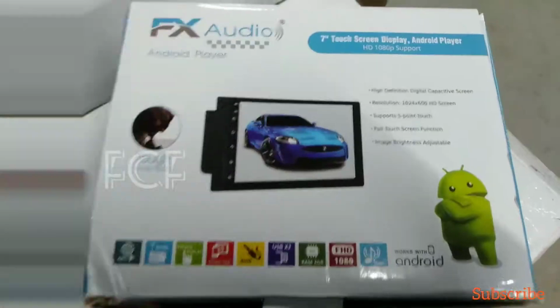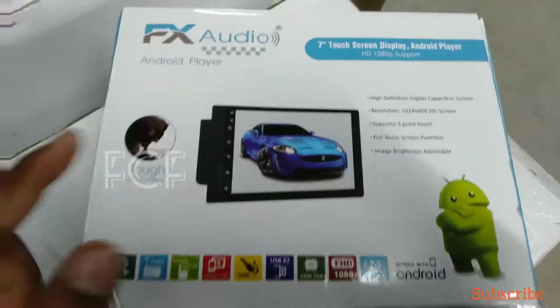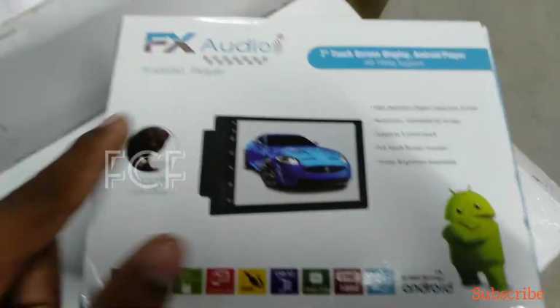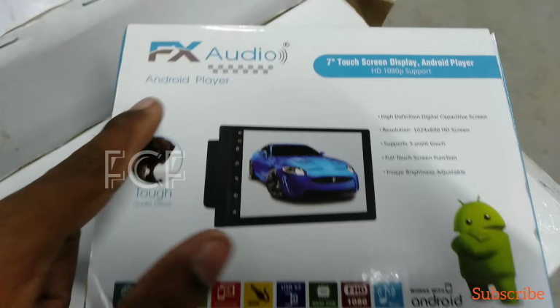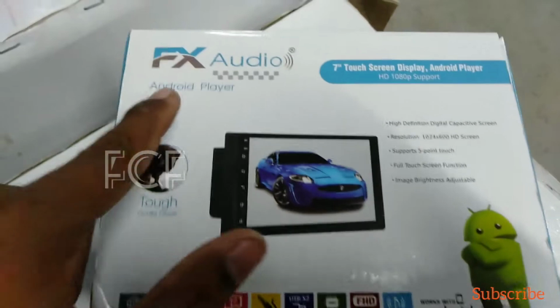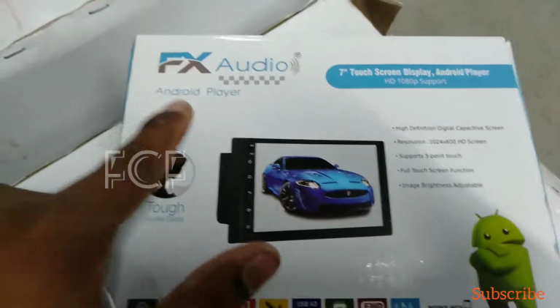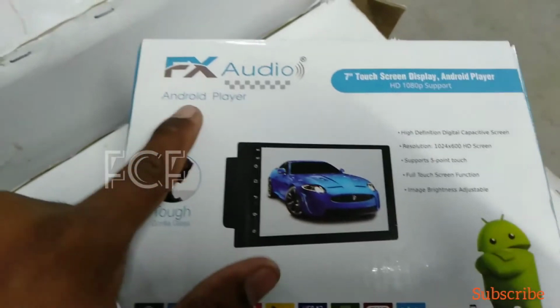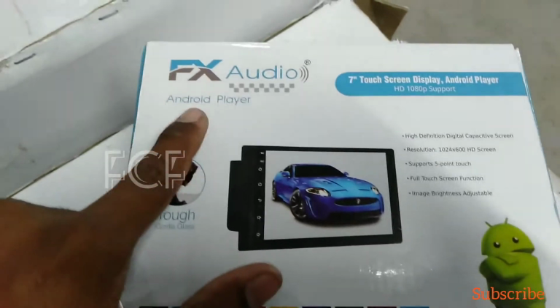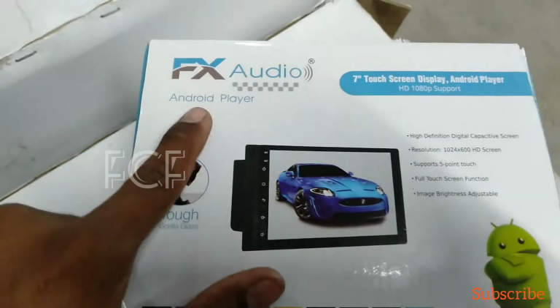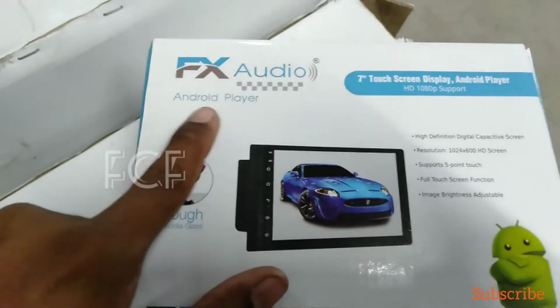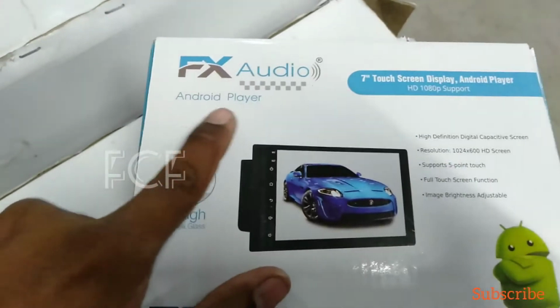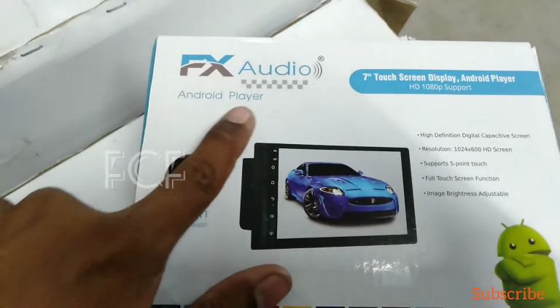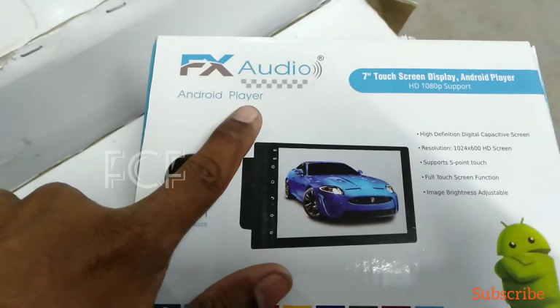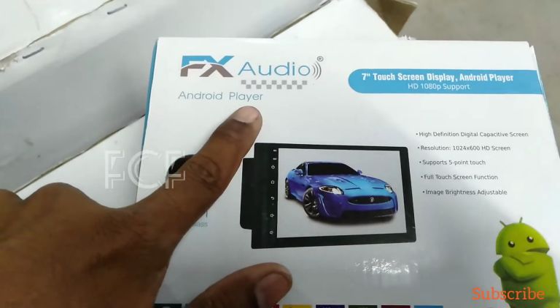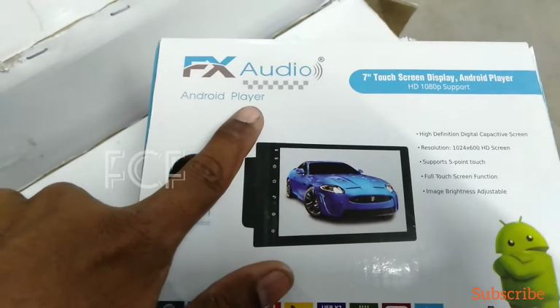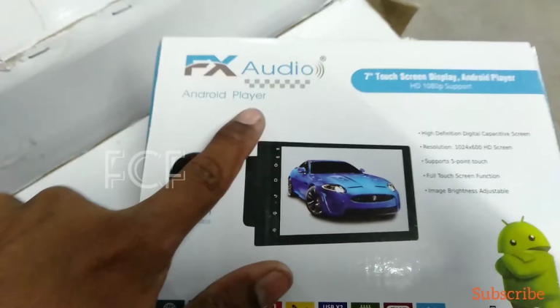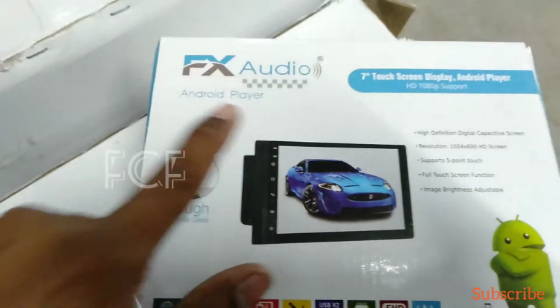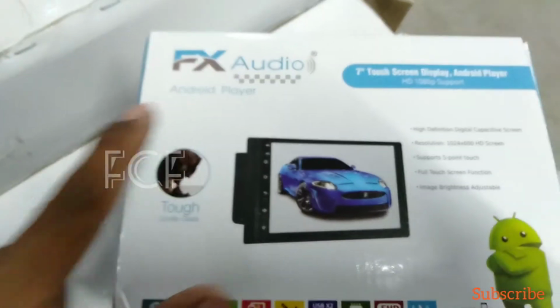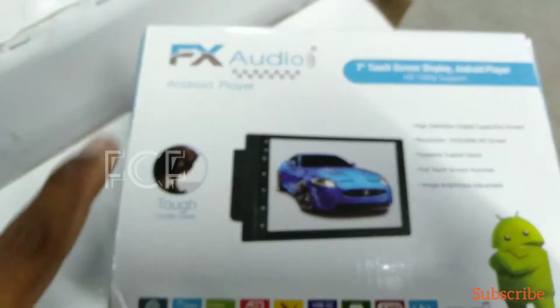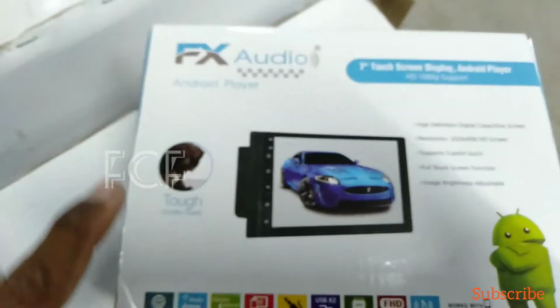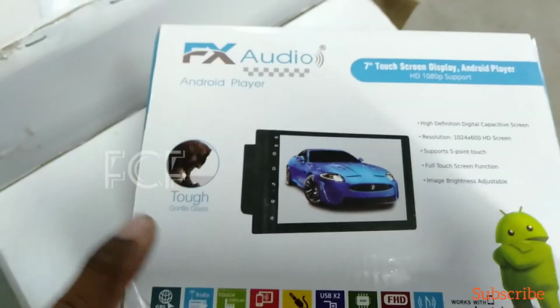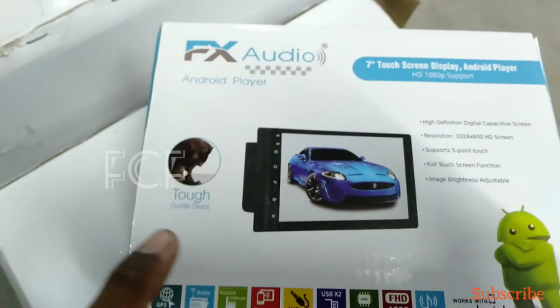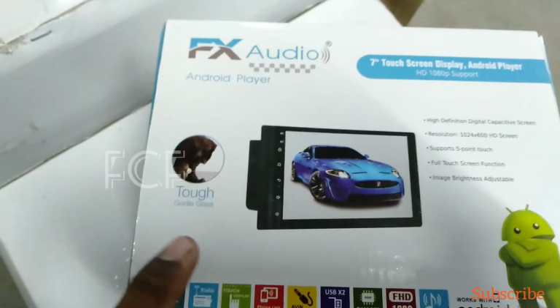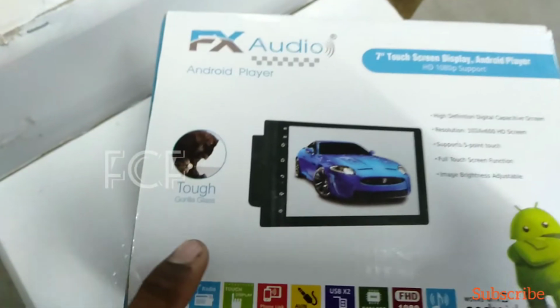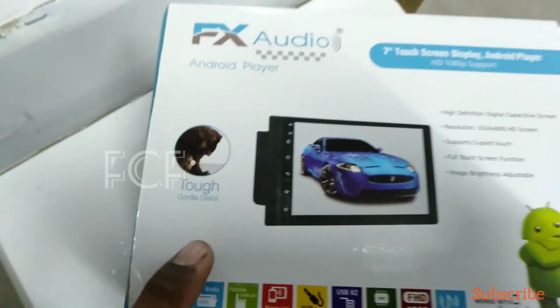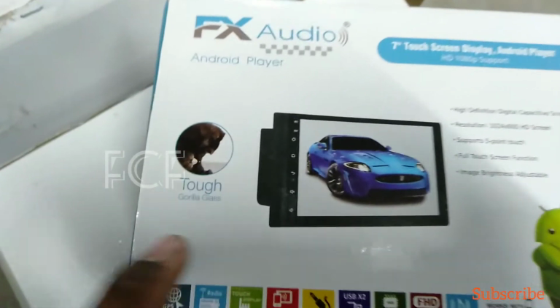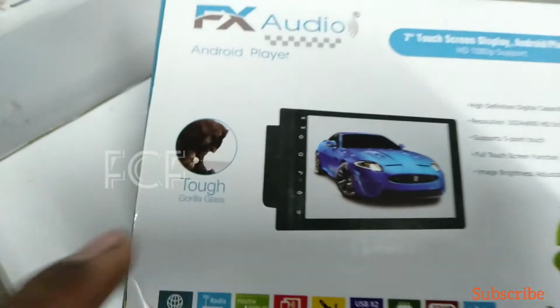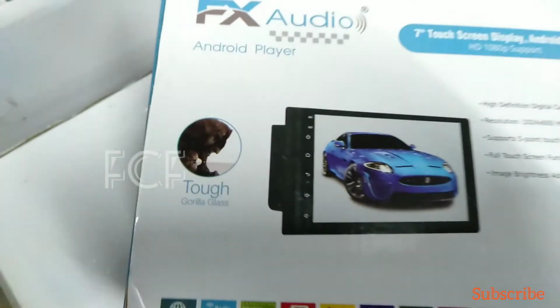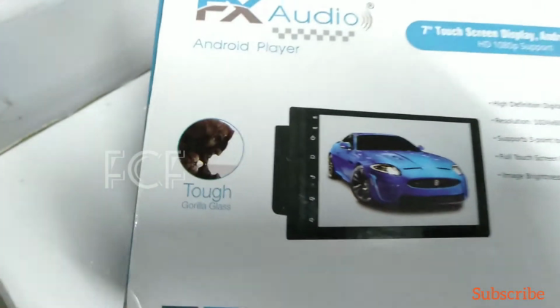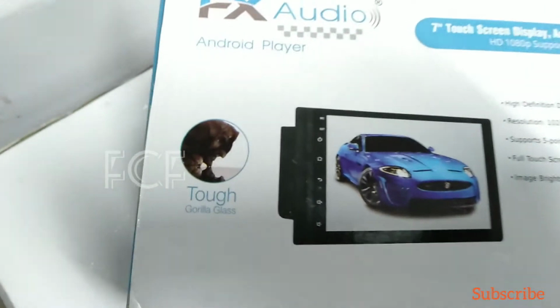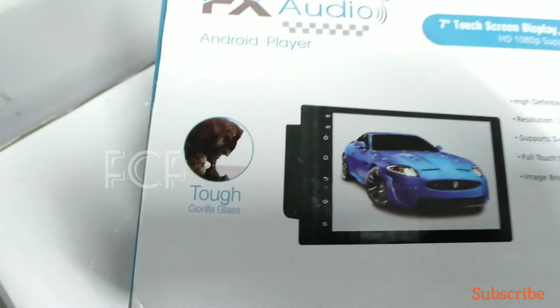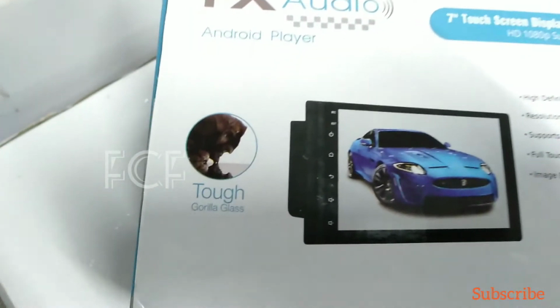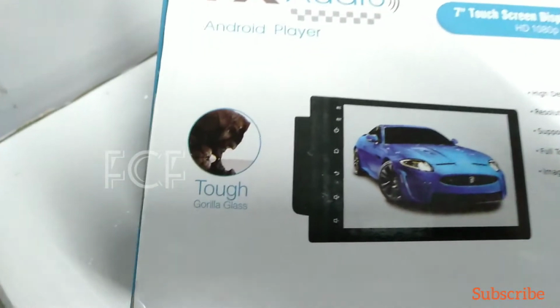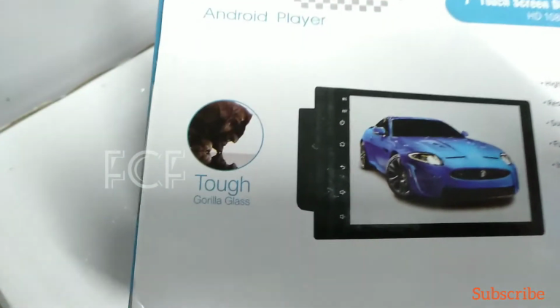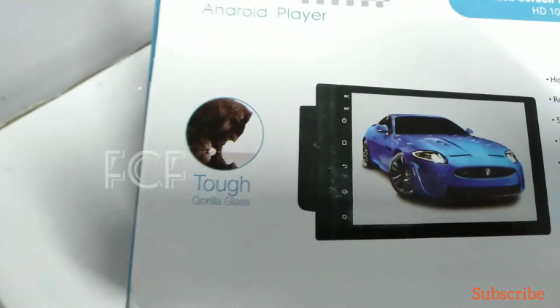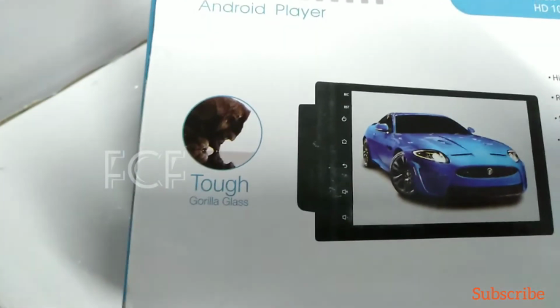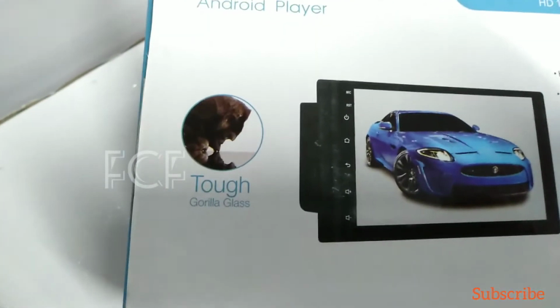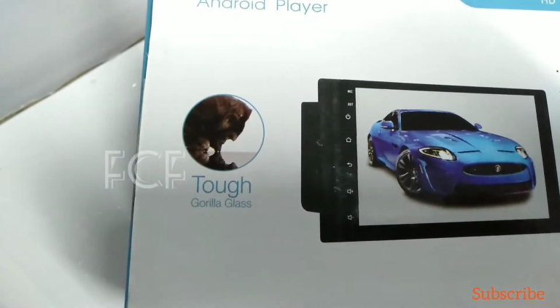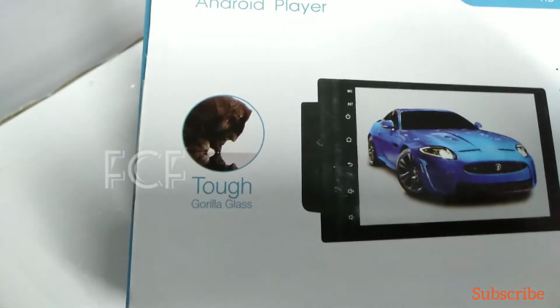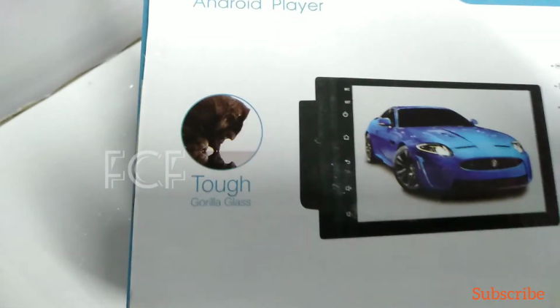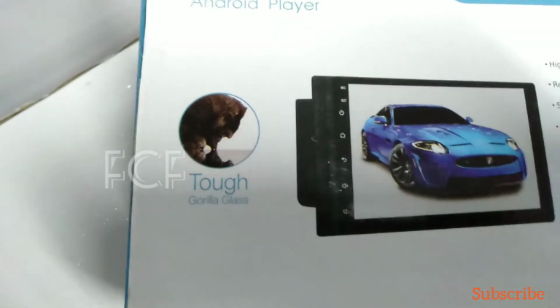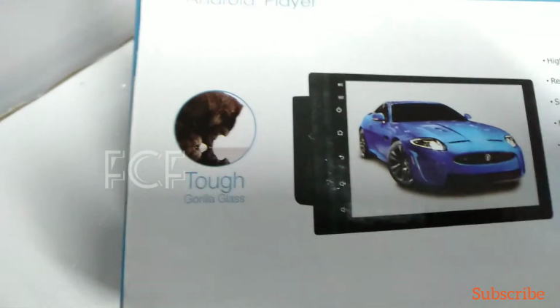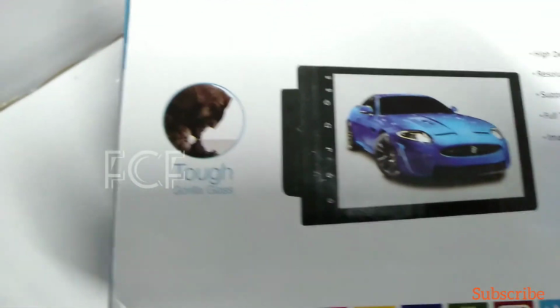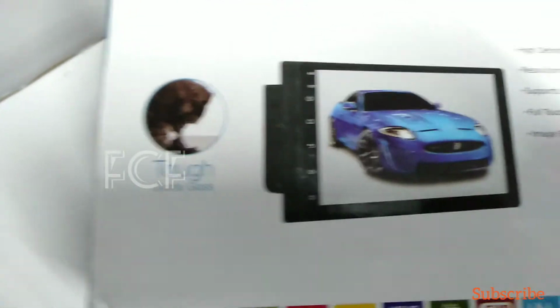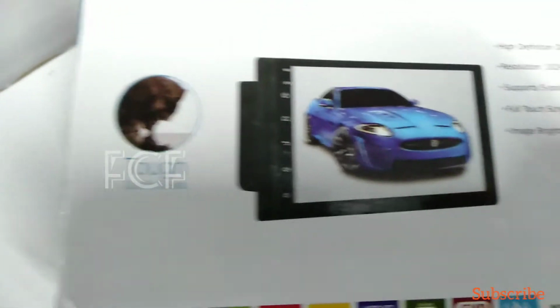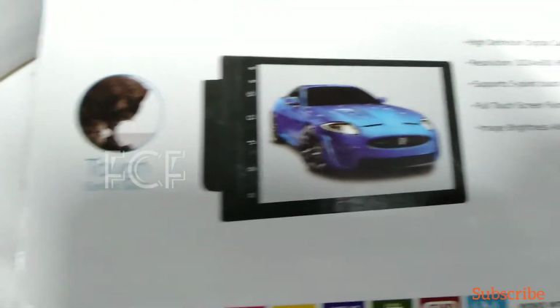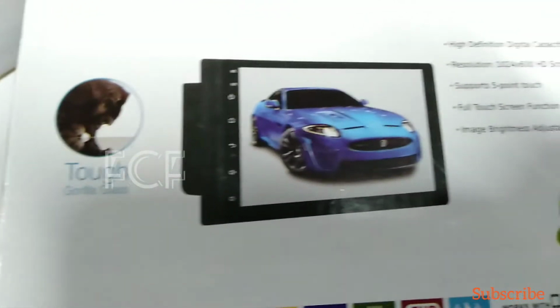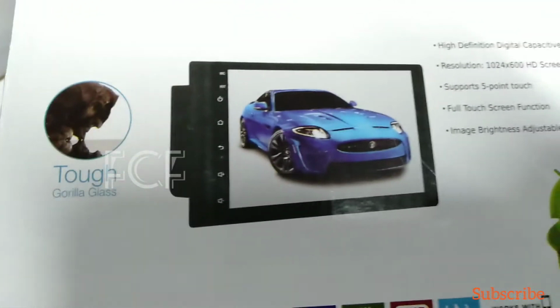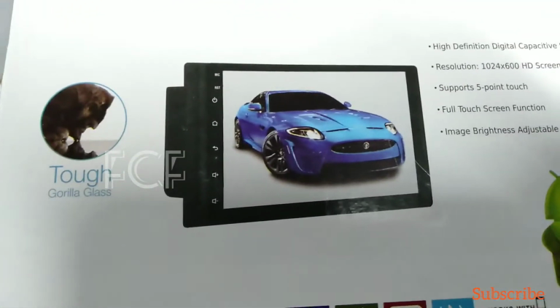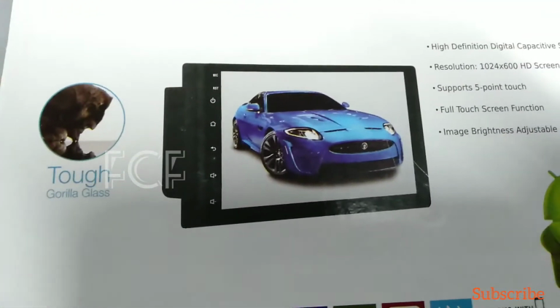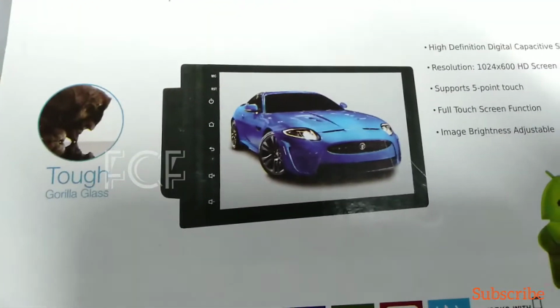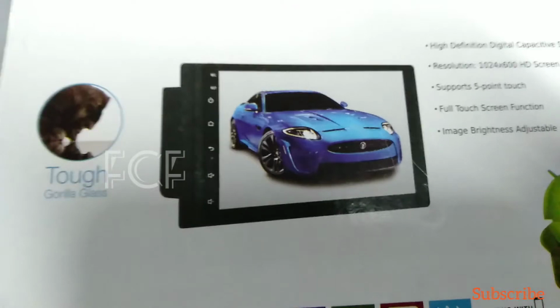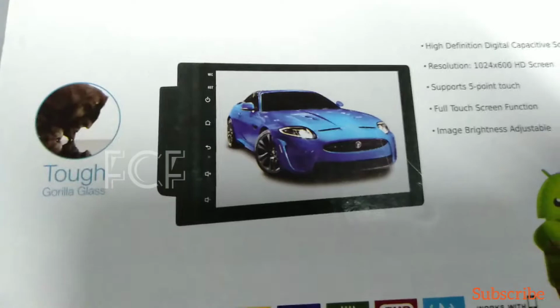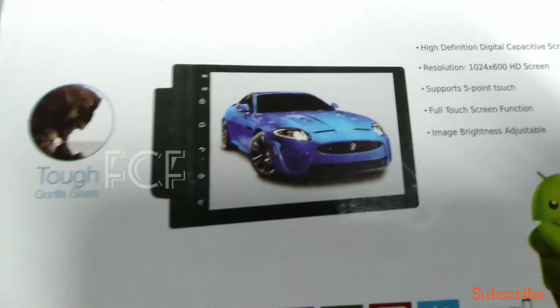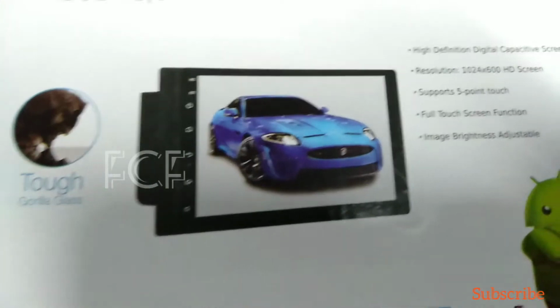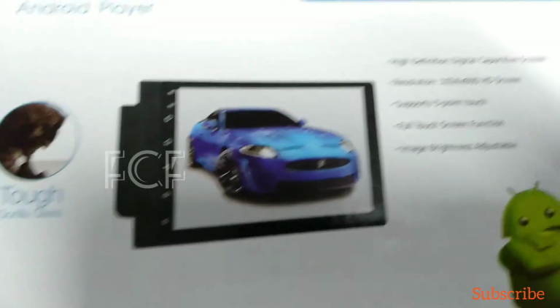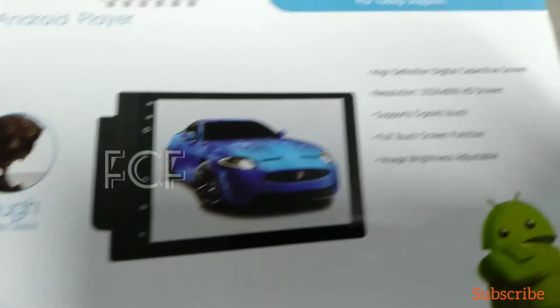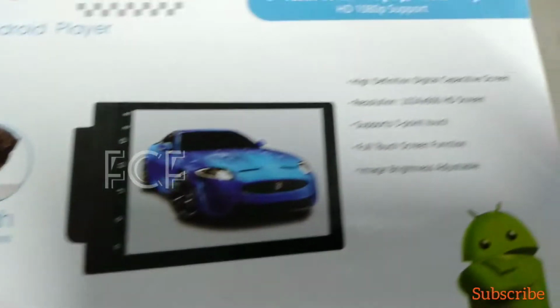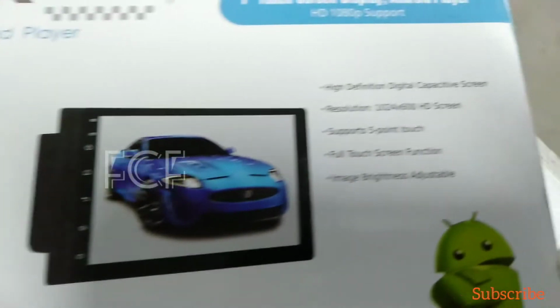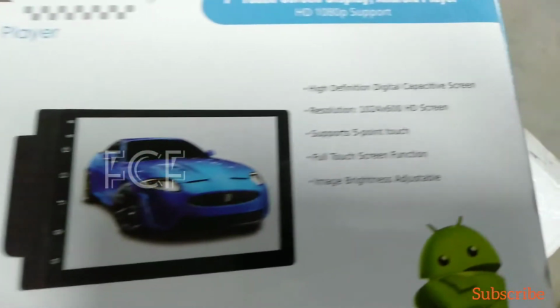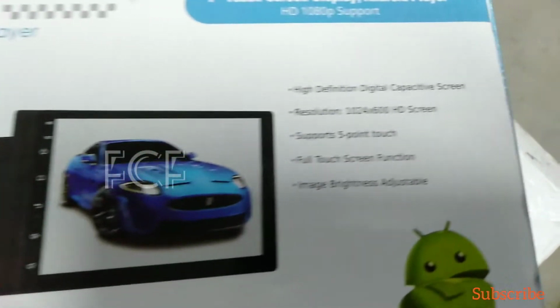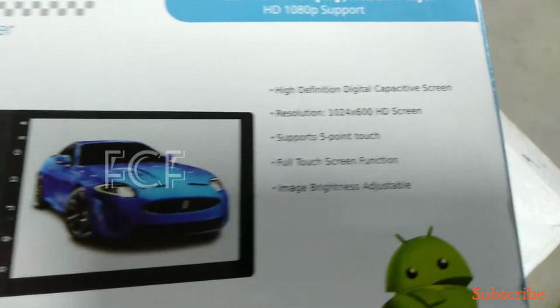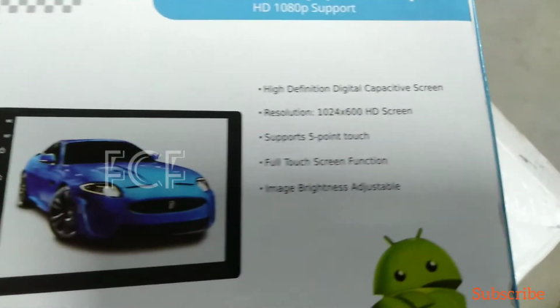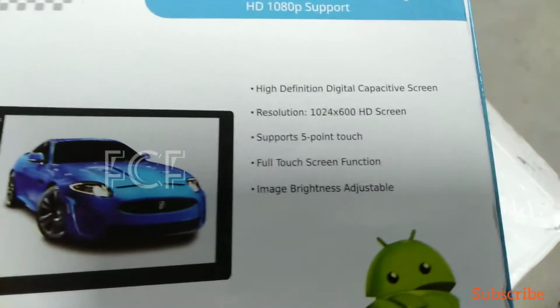Let's talk about Android audio low budget. Low budget, performance, and super.